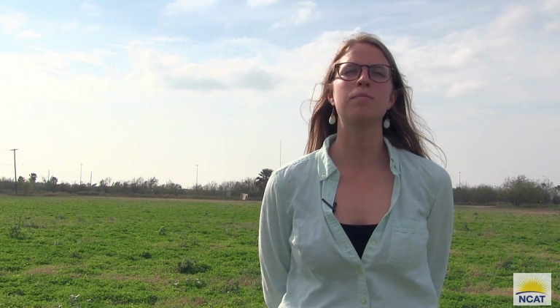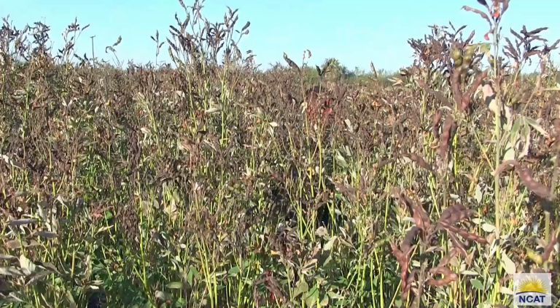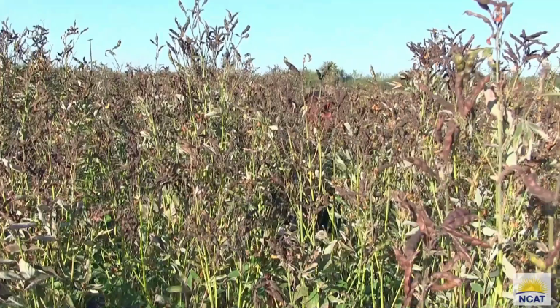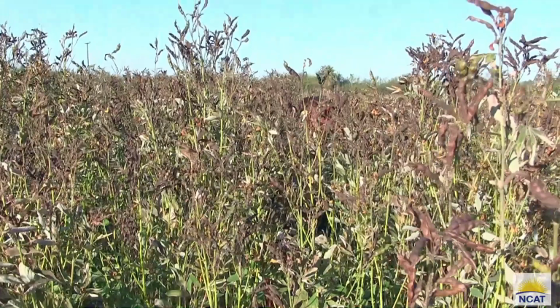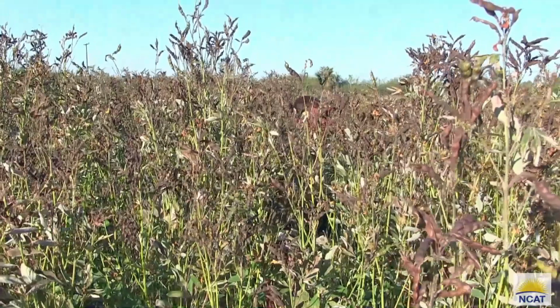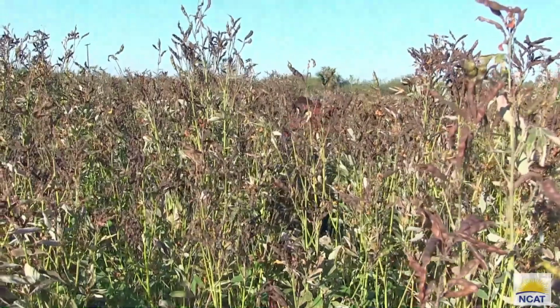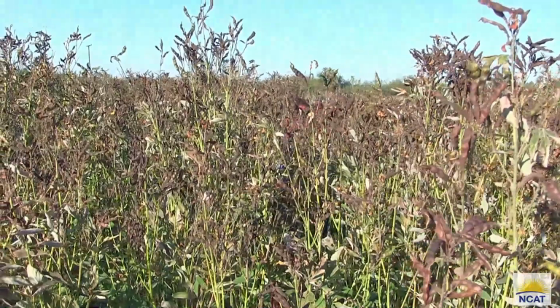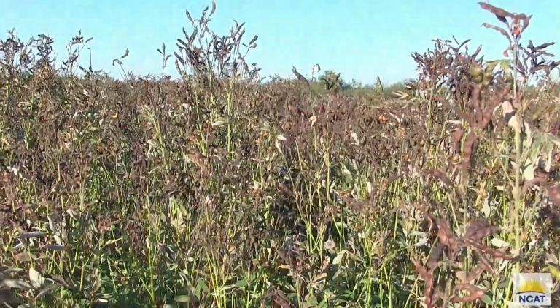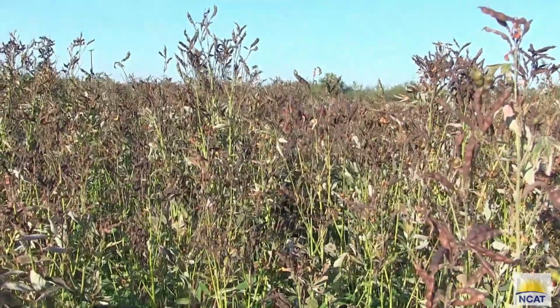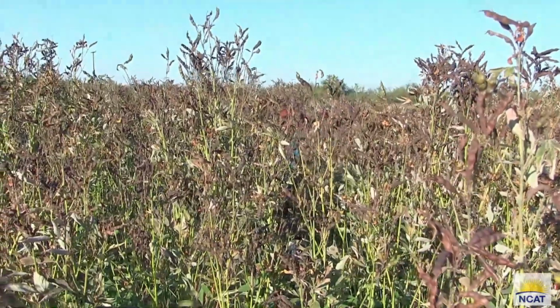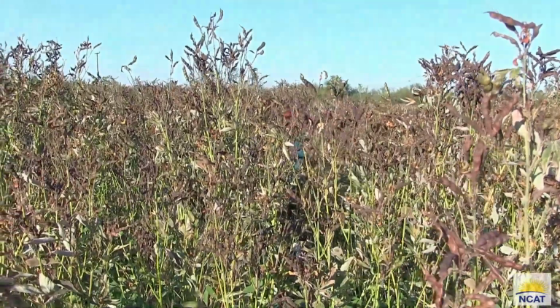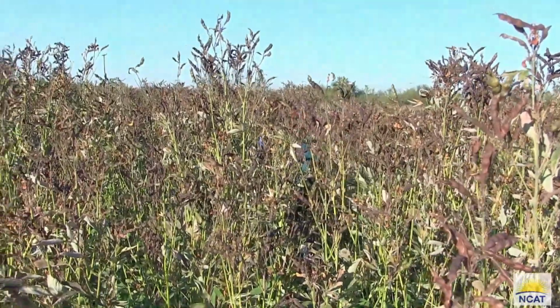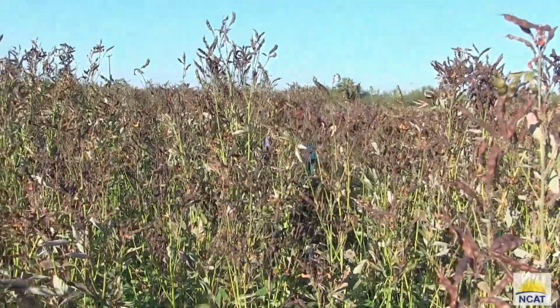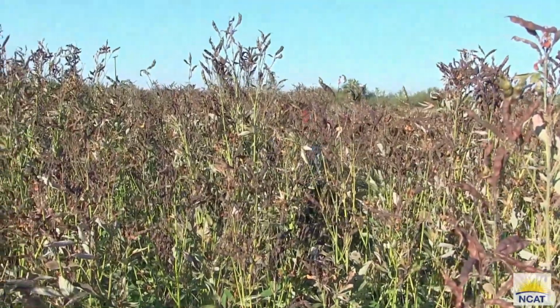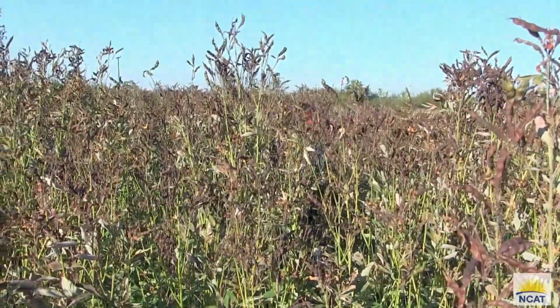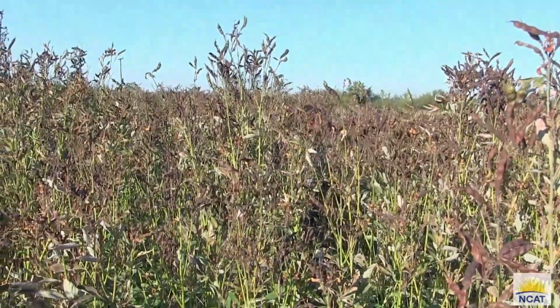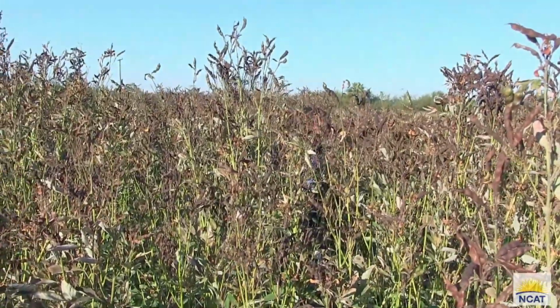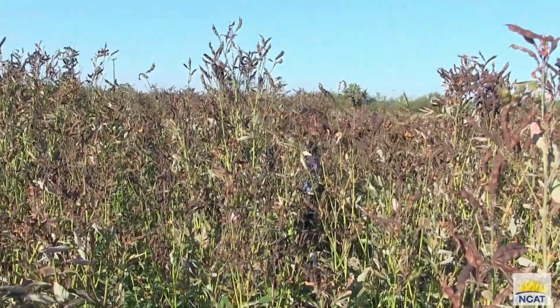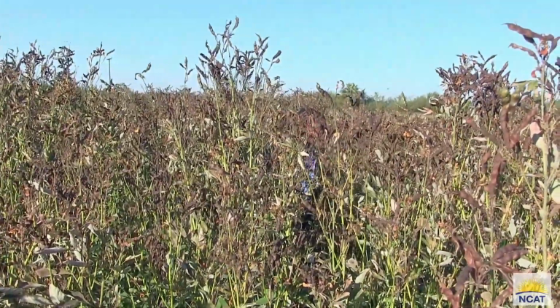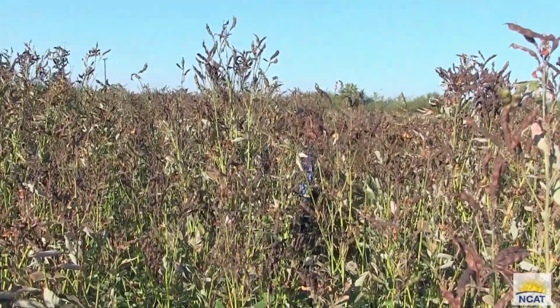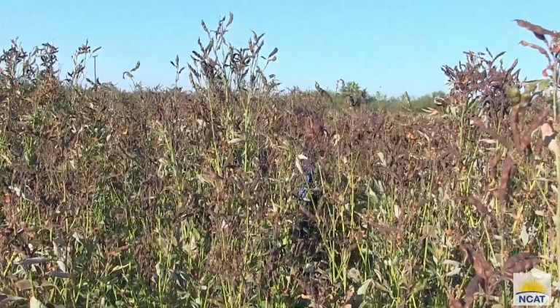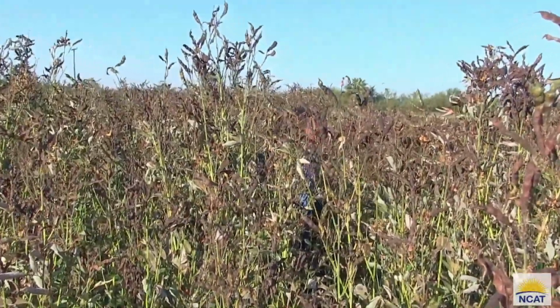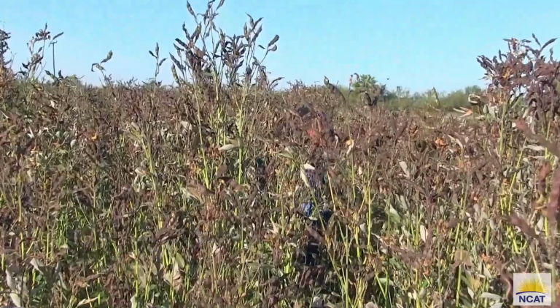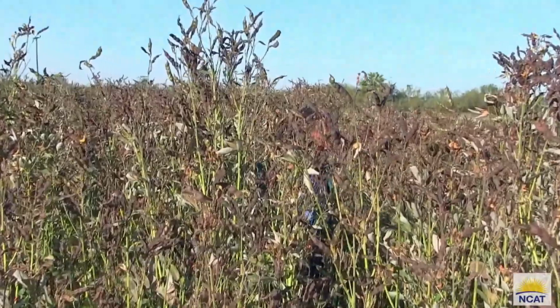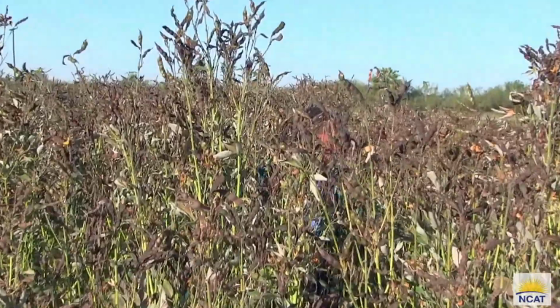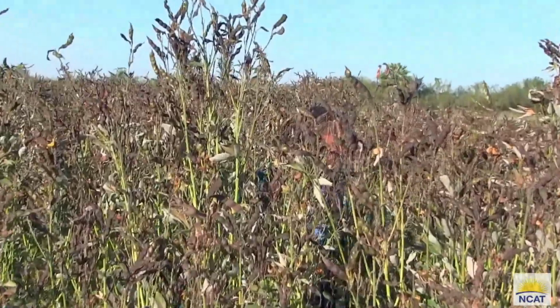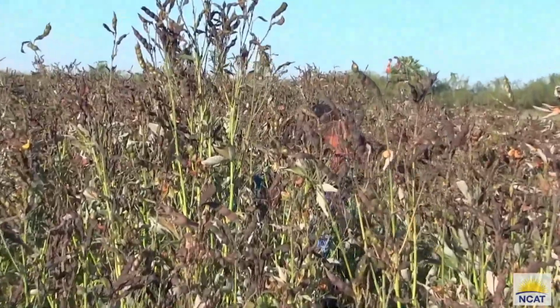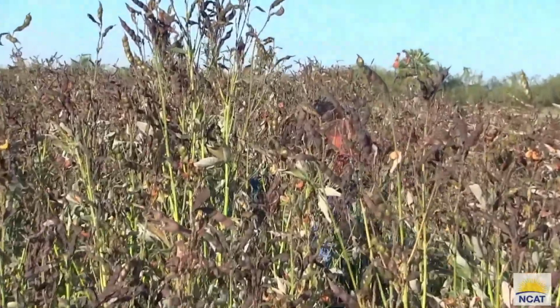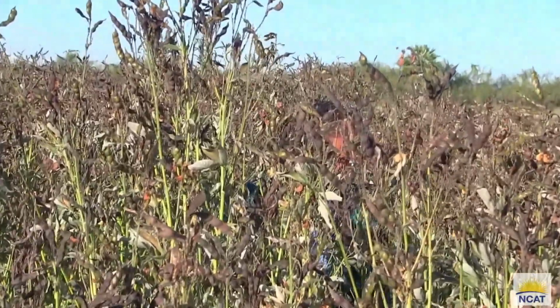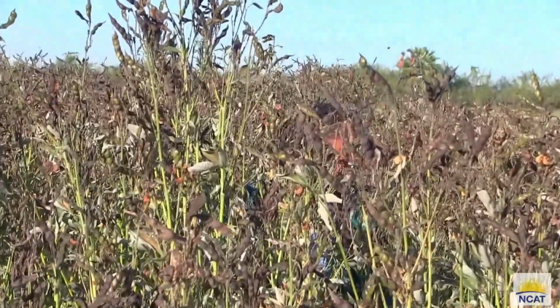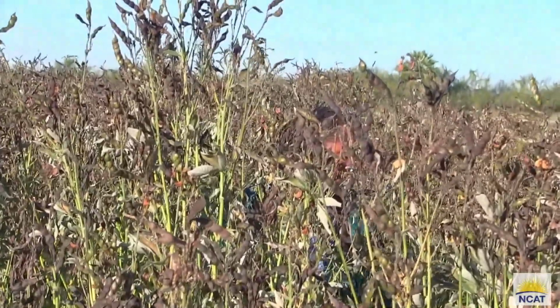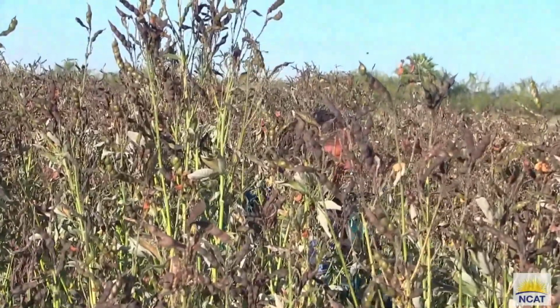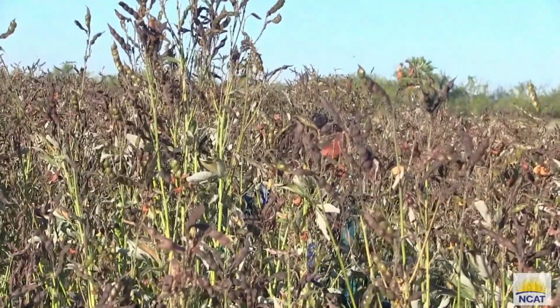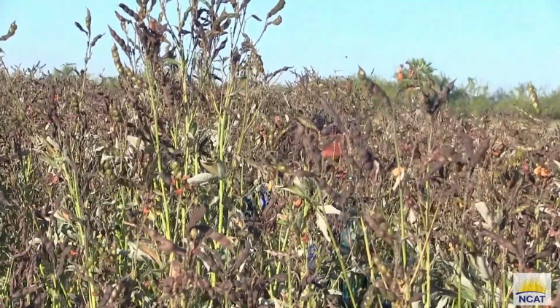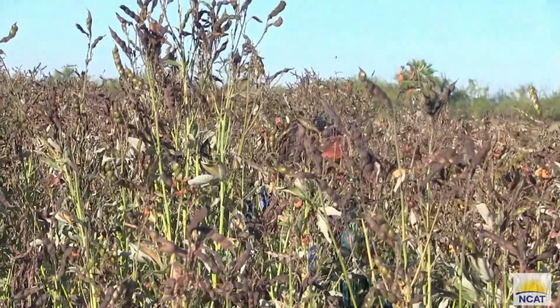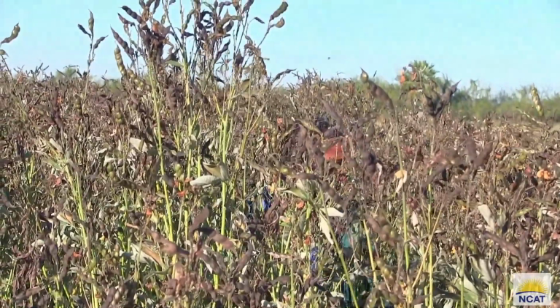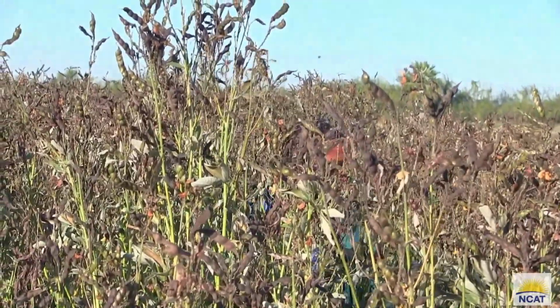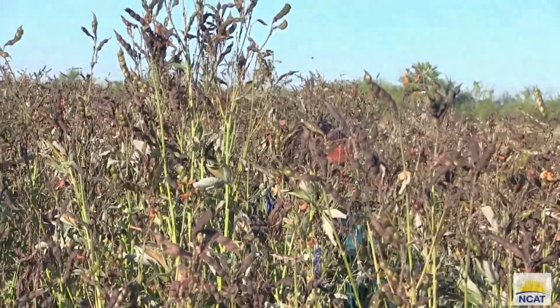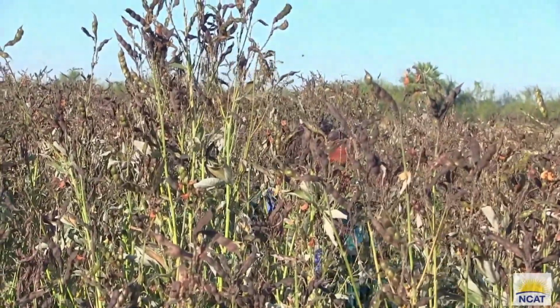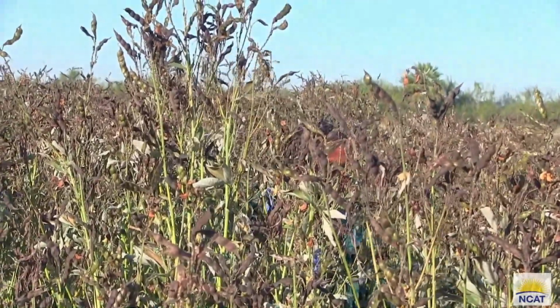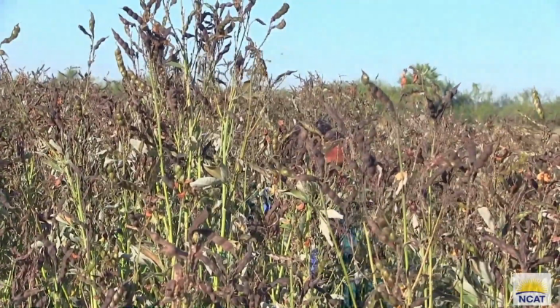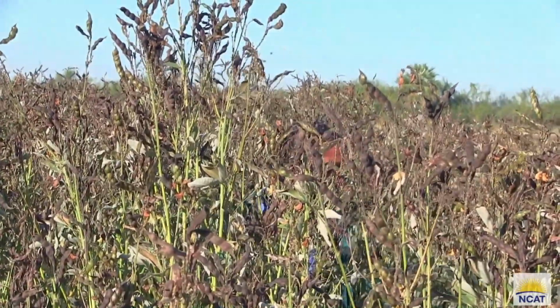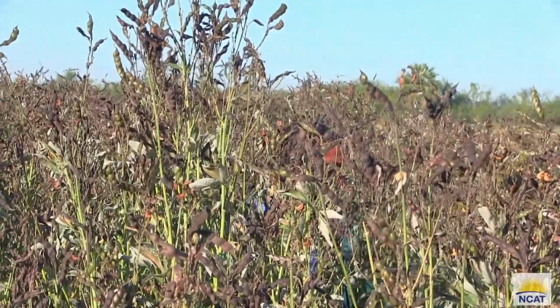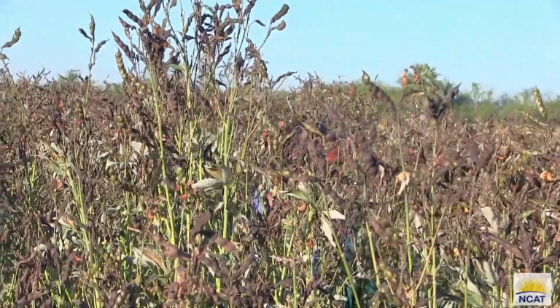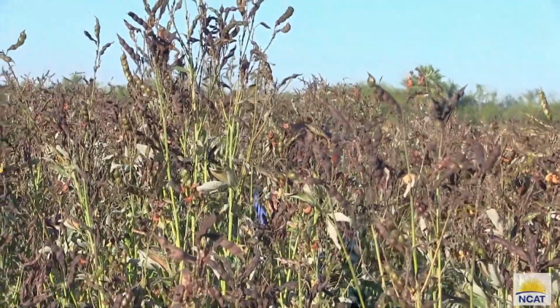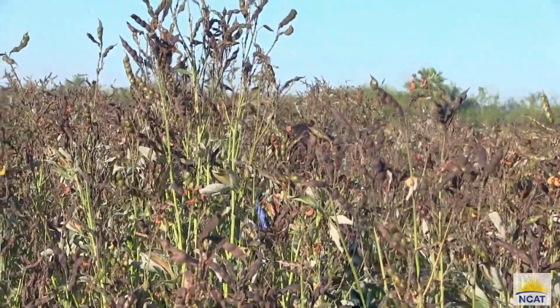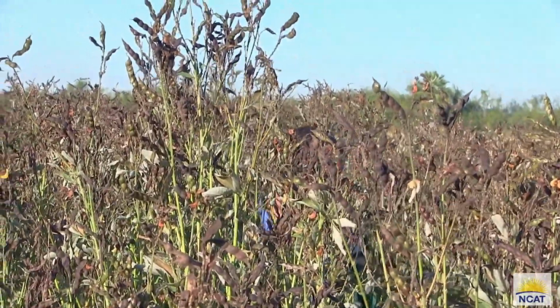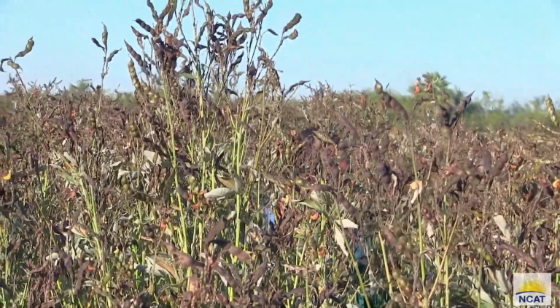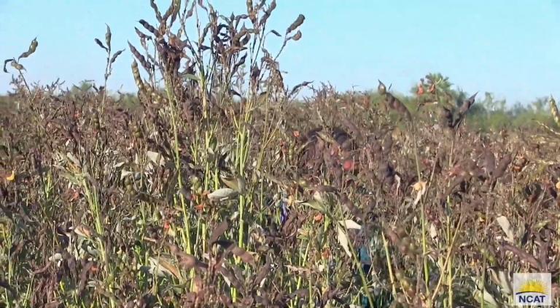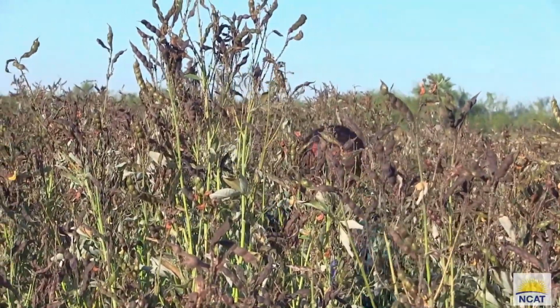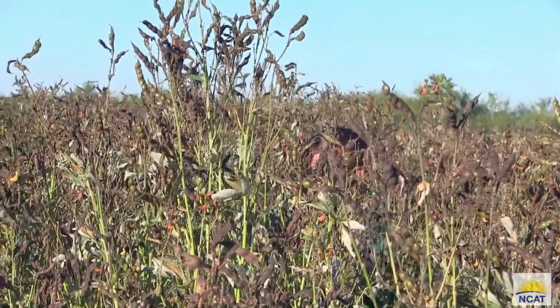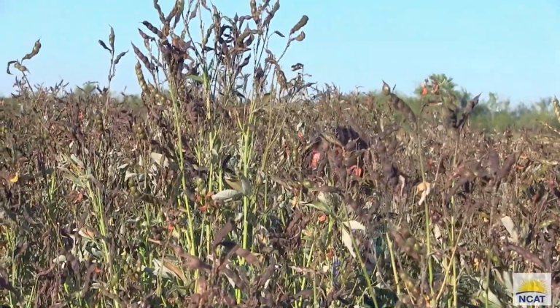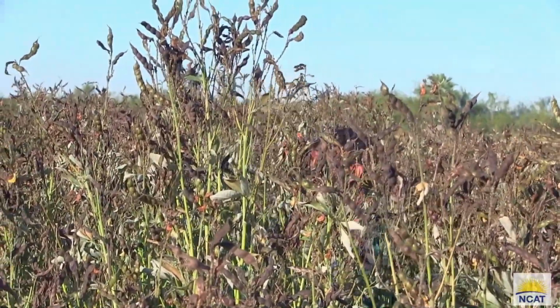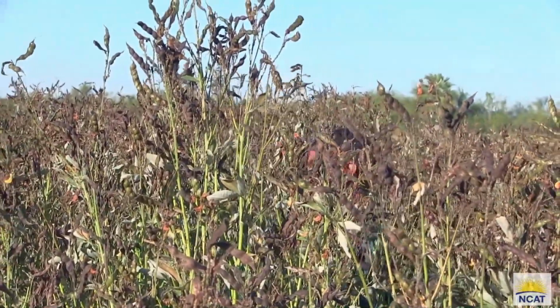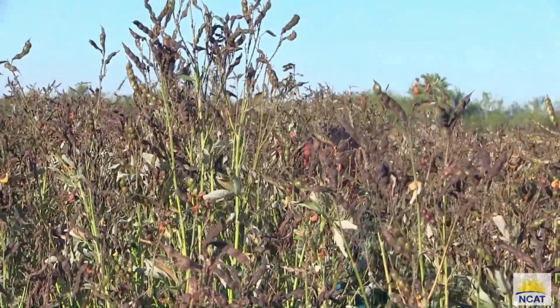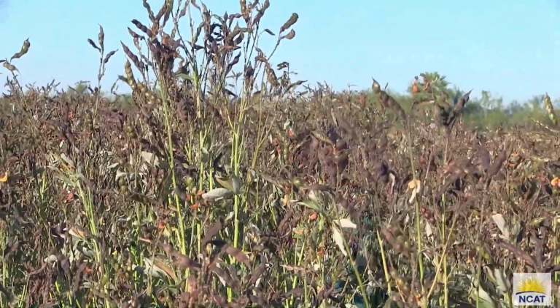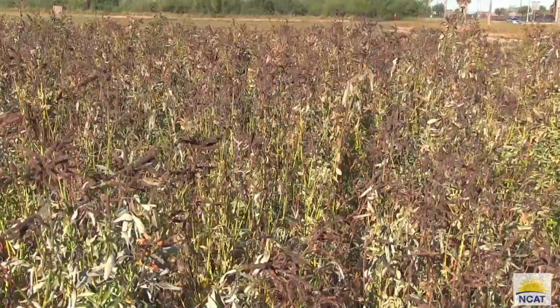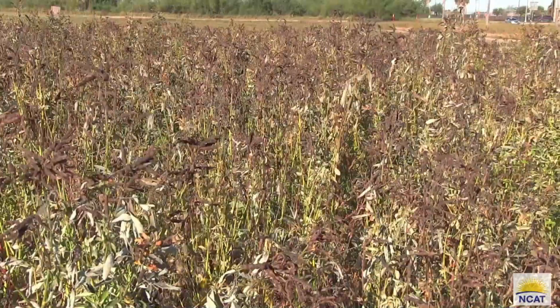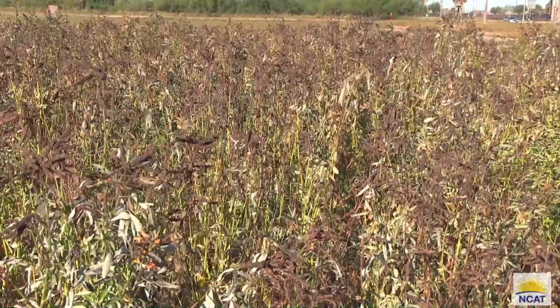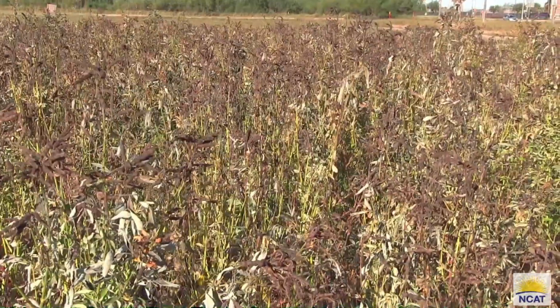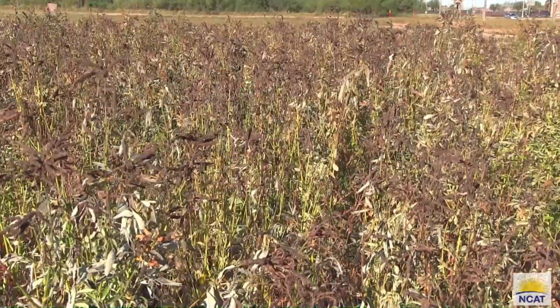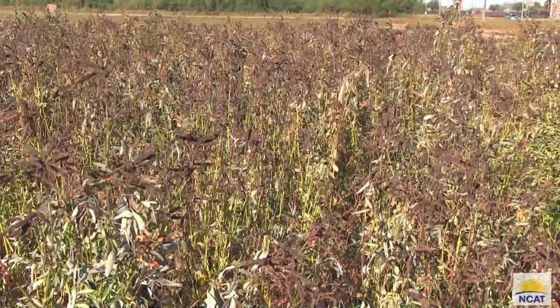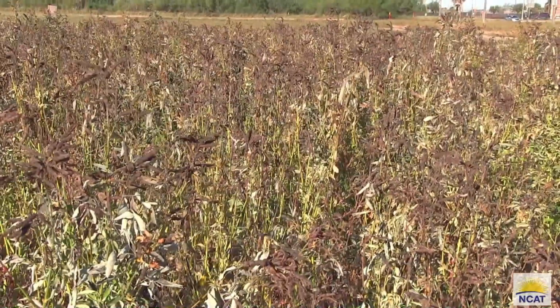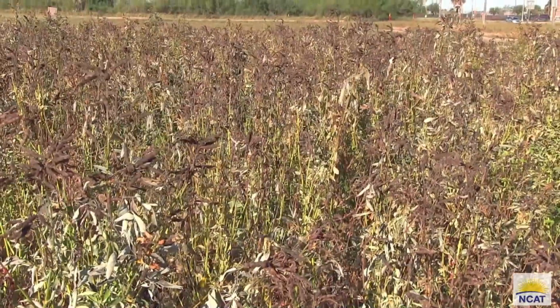The taproot reaches down up to two meters and allows it to break up the hard pan and be drought resistant by sucking up the subsoil water. We've been very impressed with how well pigeon pea handles extreme weather conditions in the lower Rio Grande Valley.